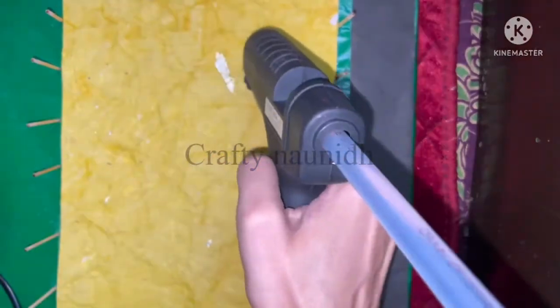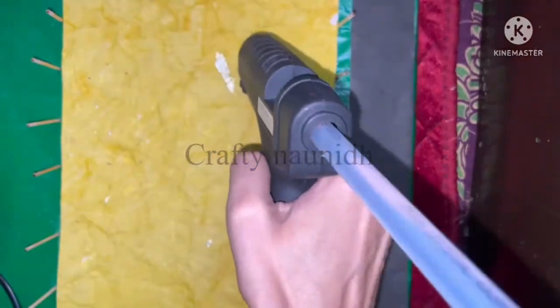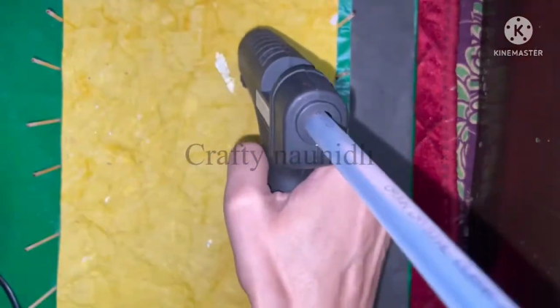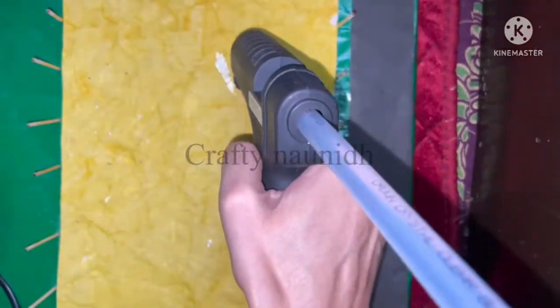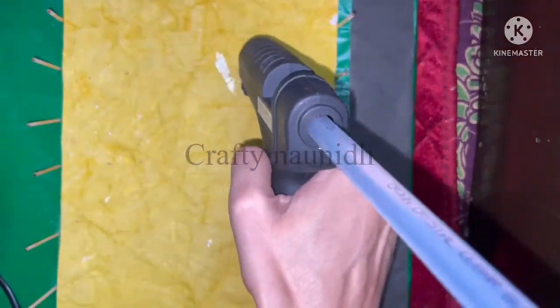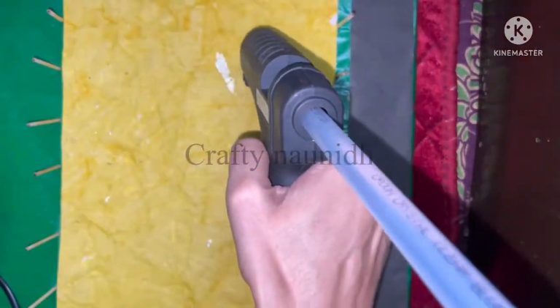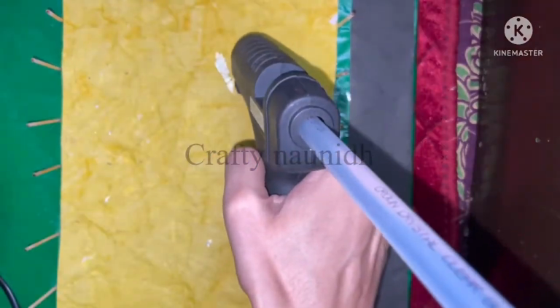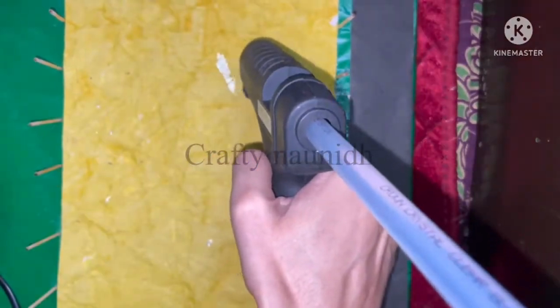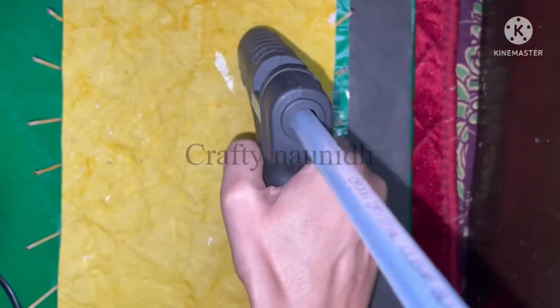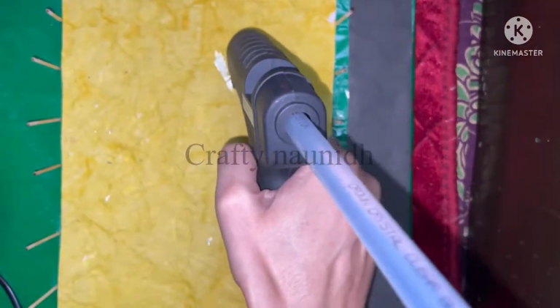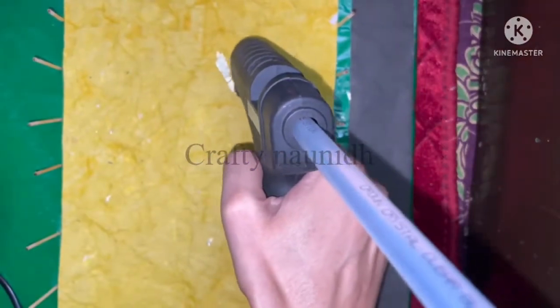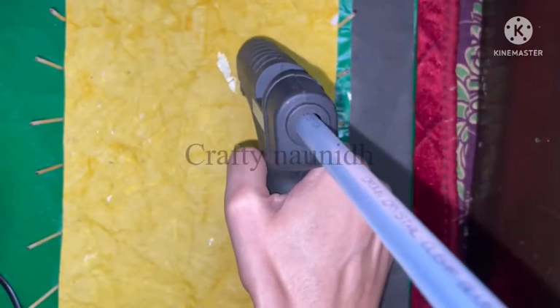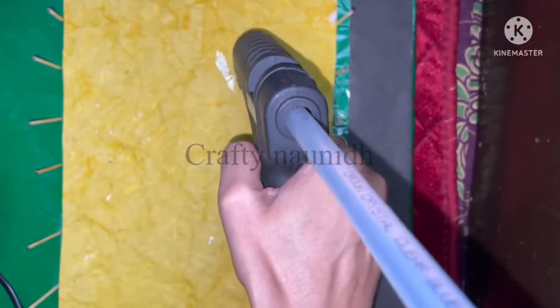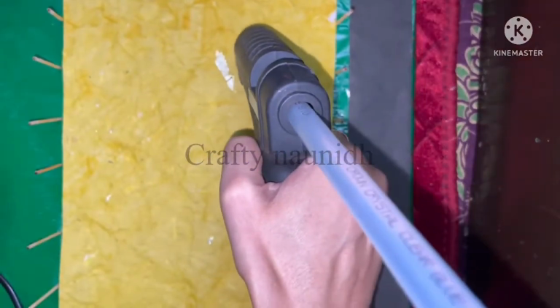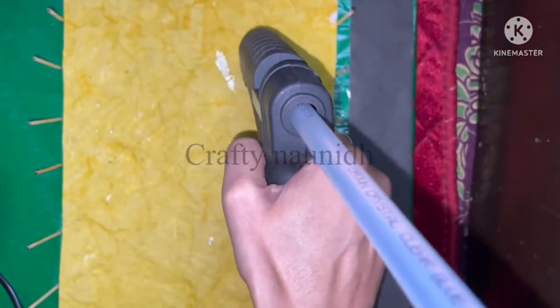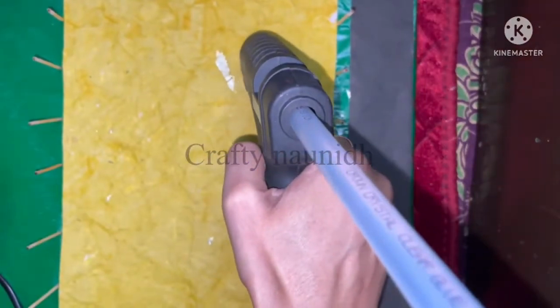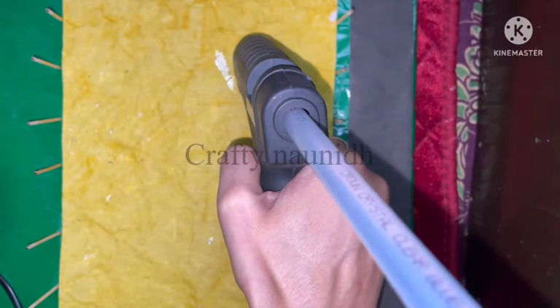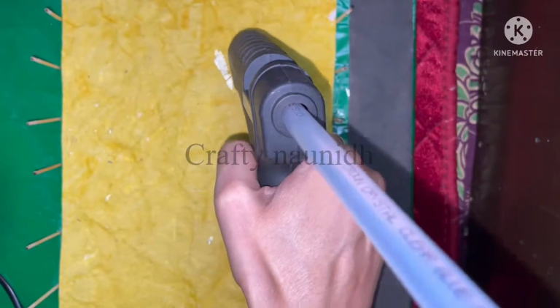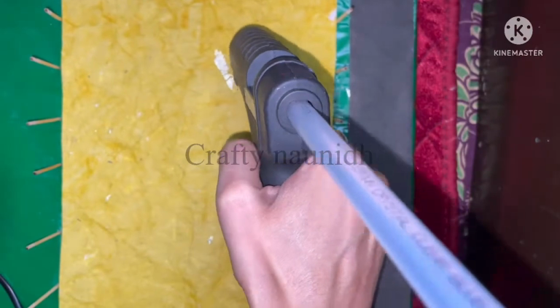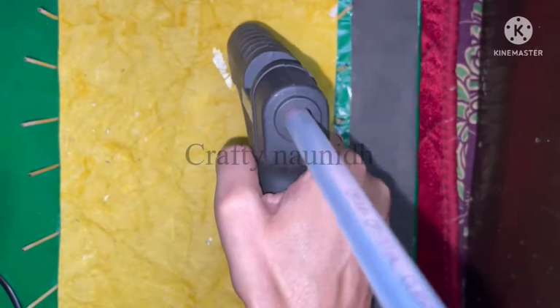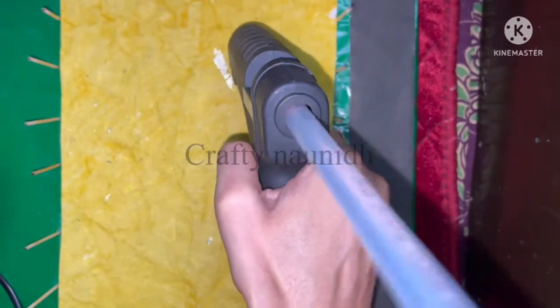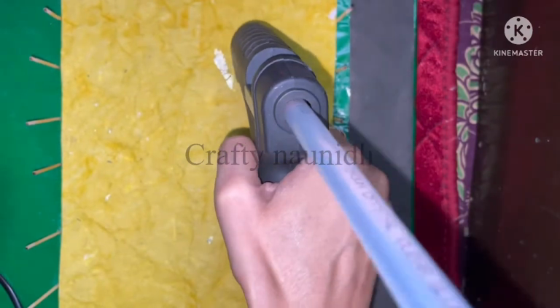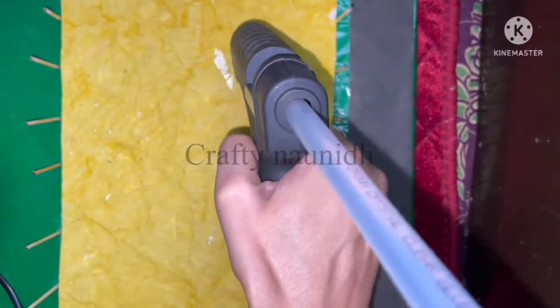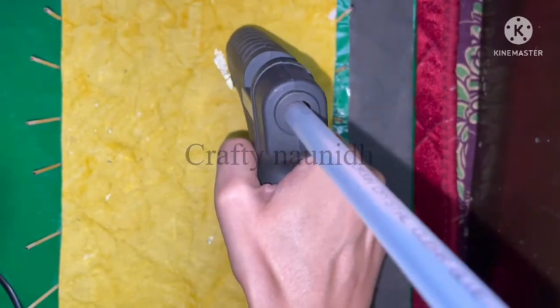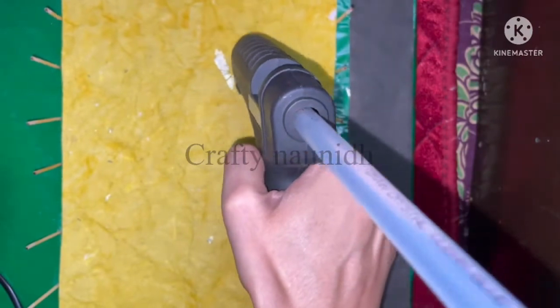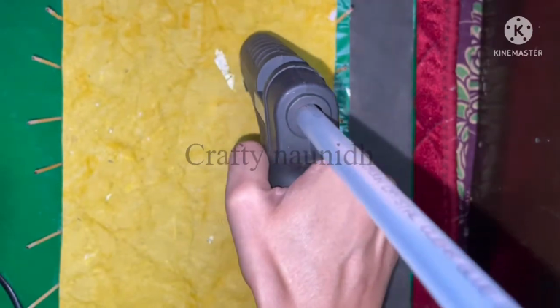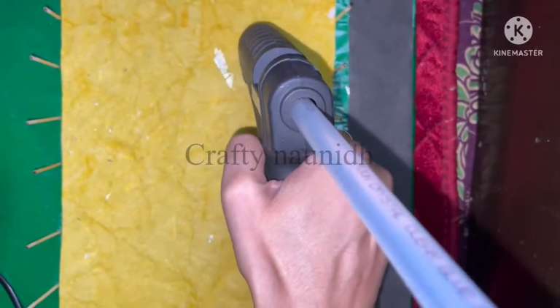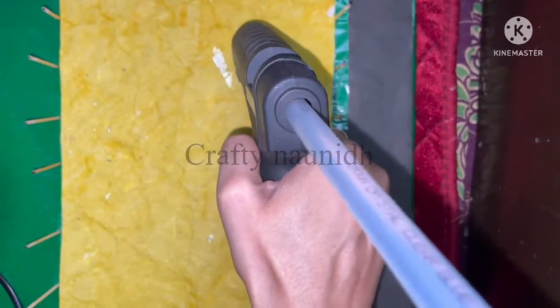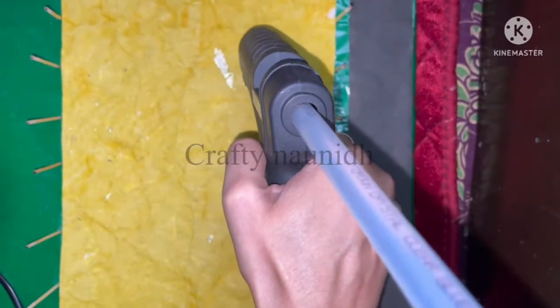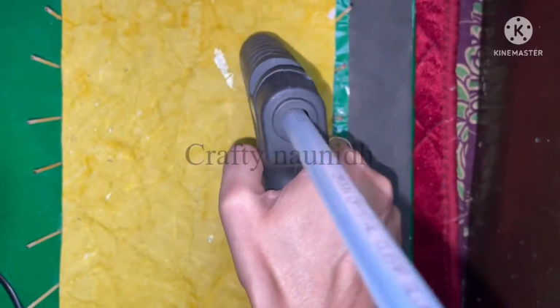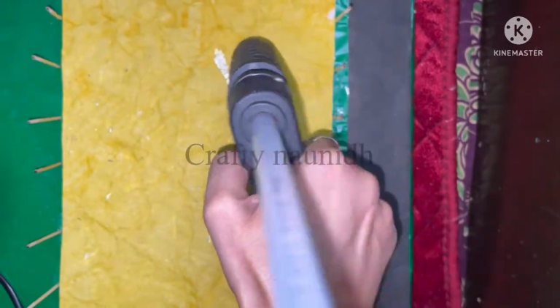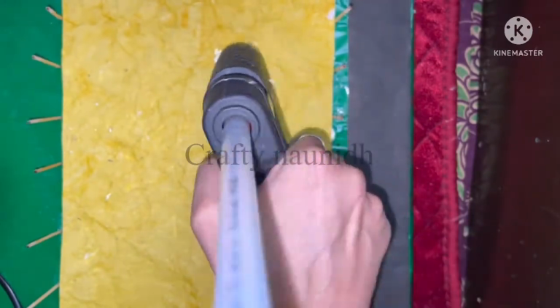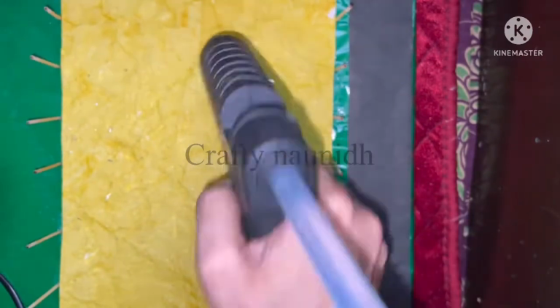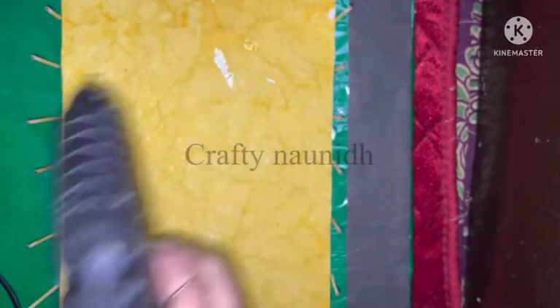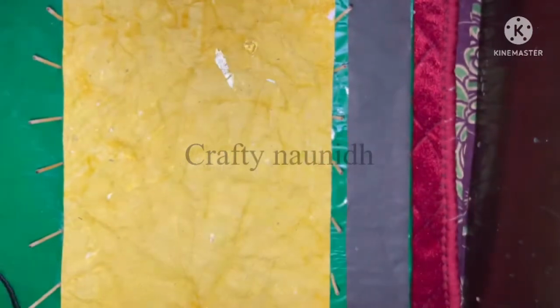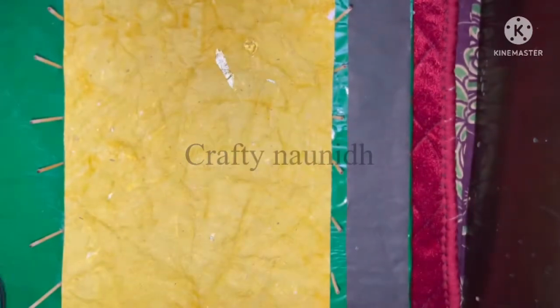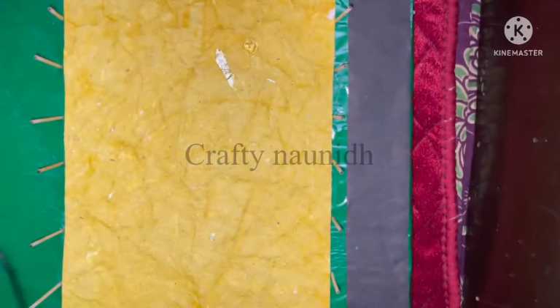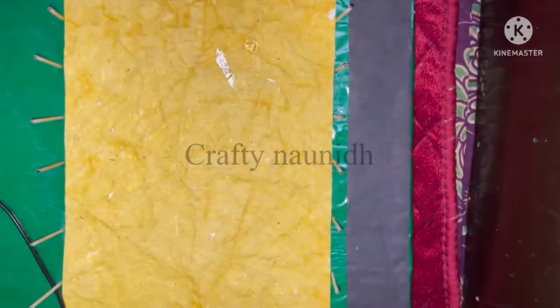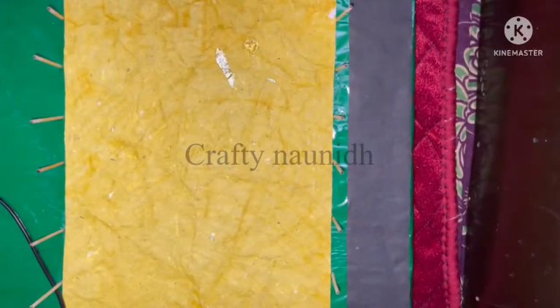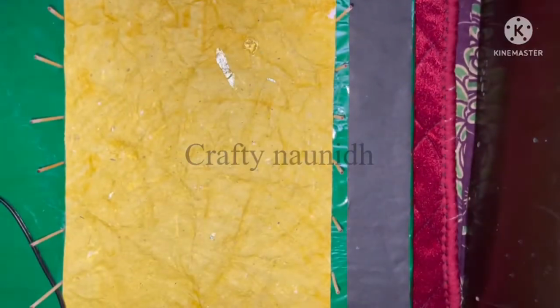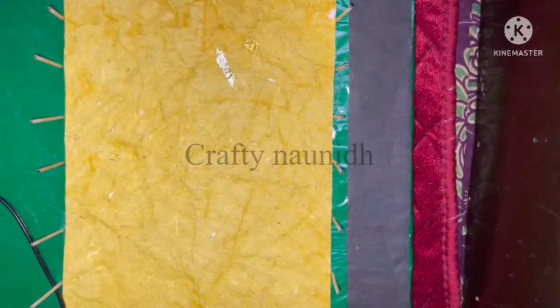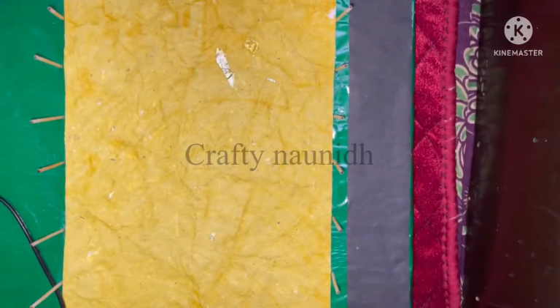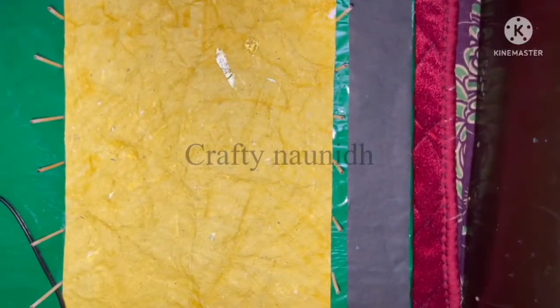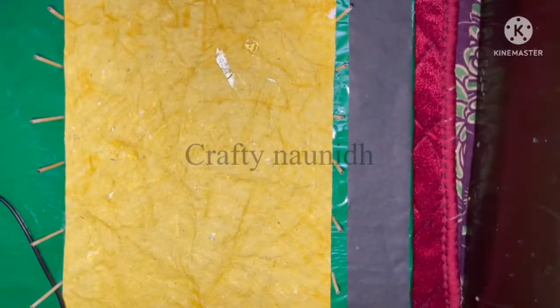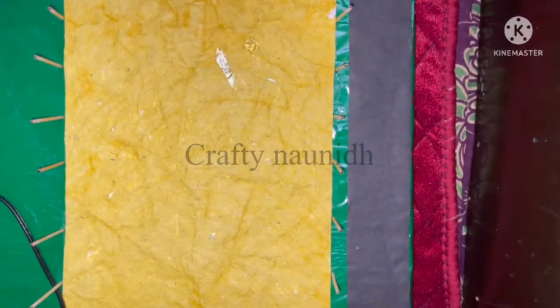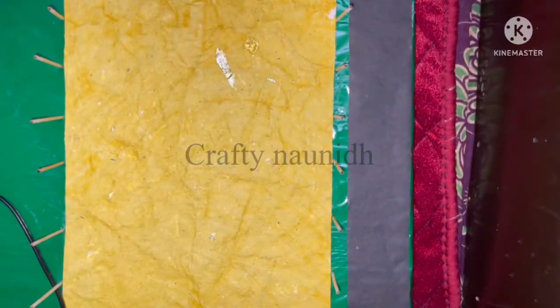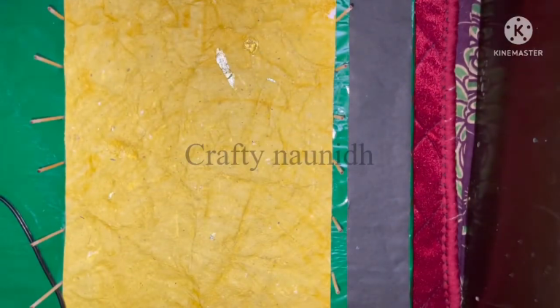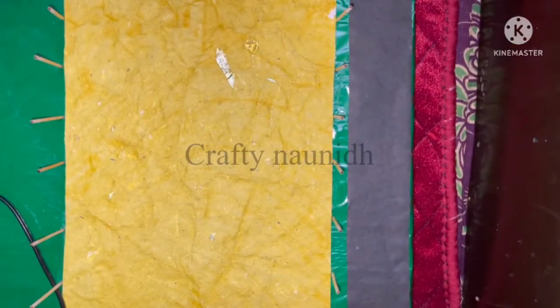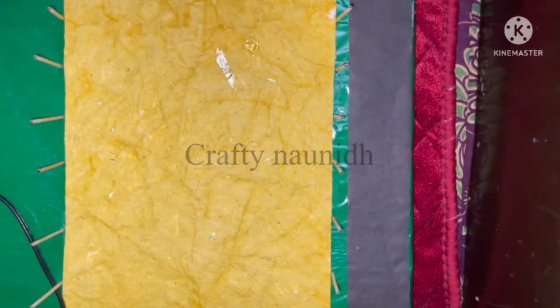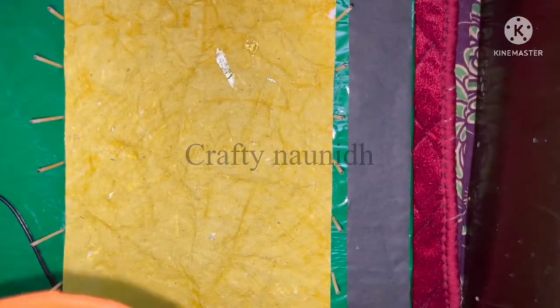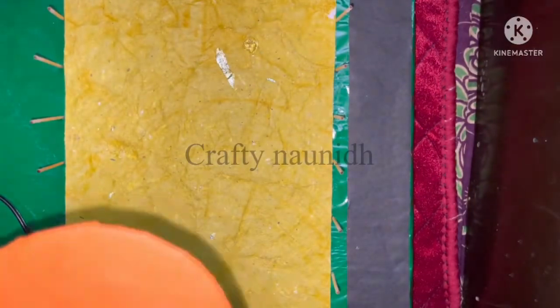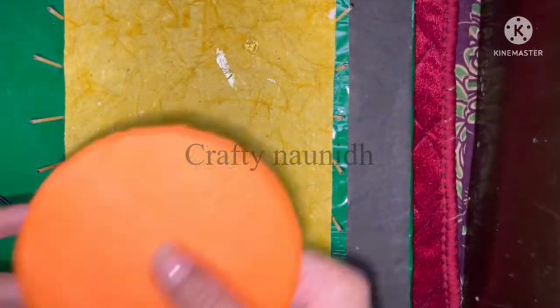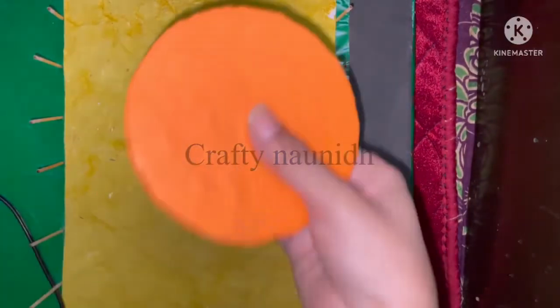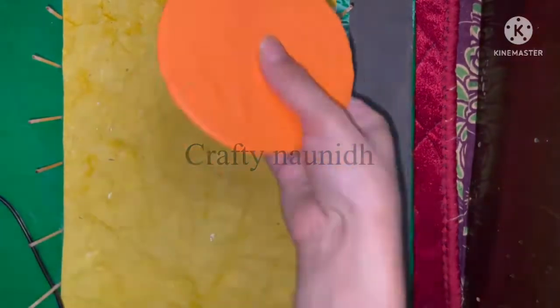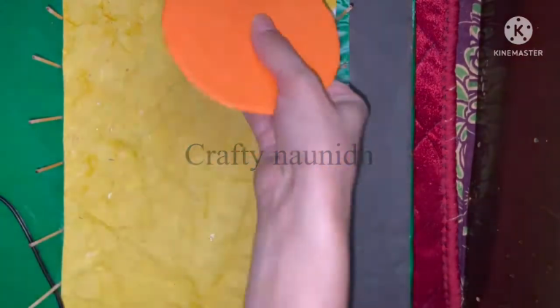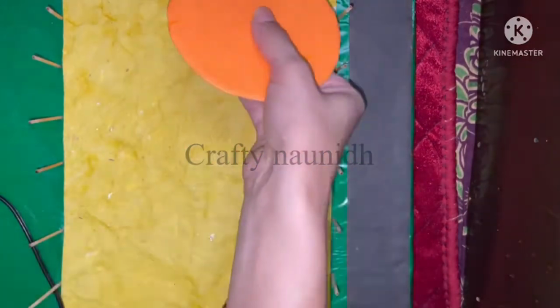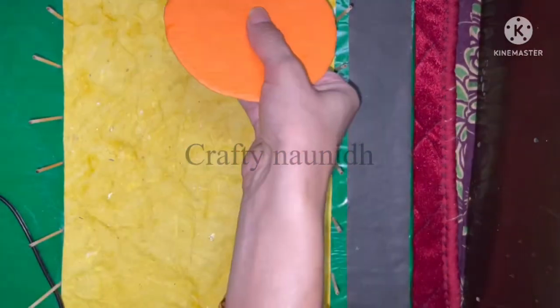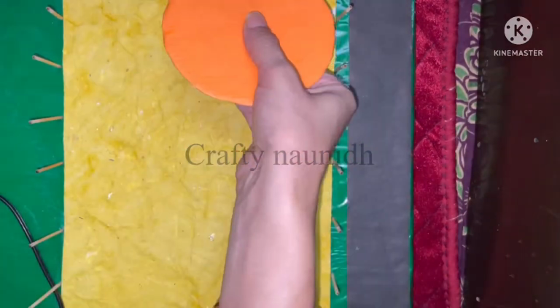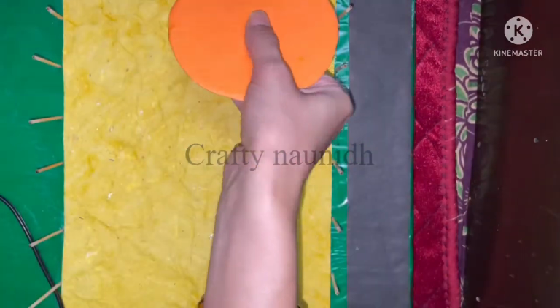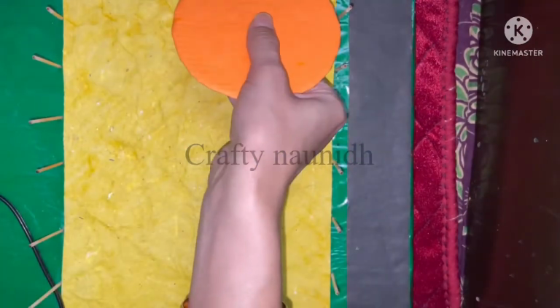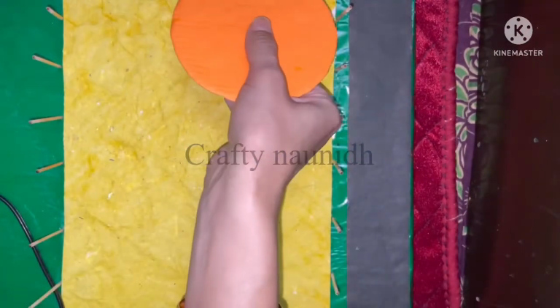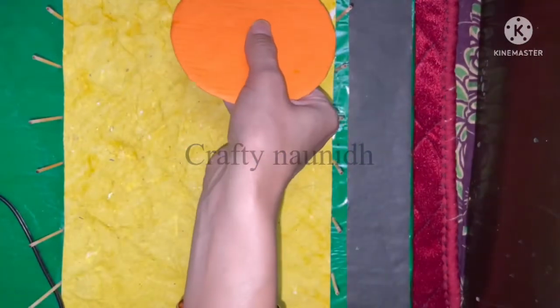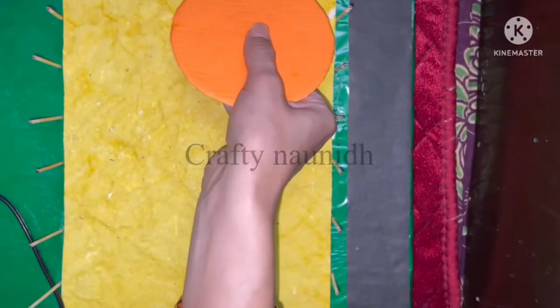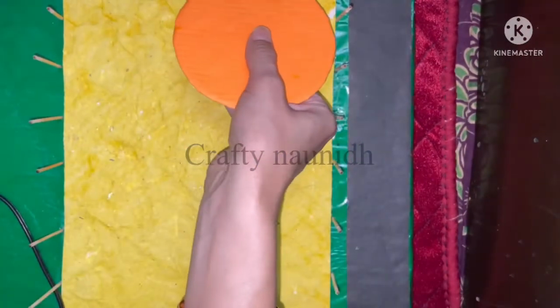To avoid breaking of the thermocol, put some glue and insert it in the back. Now insert the paper pin through it.